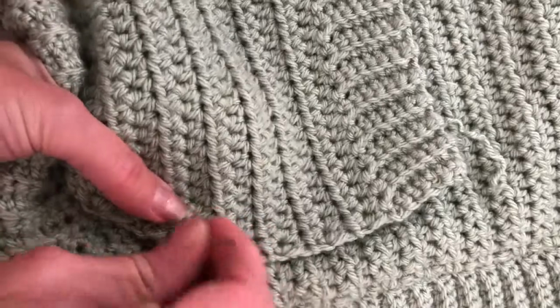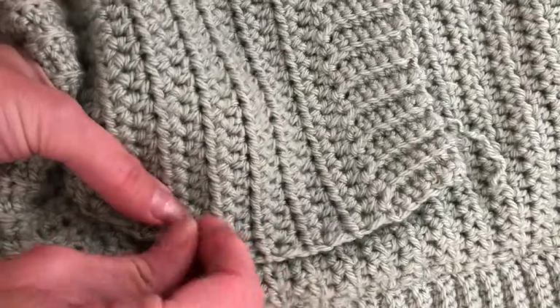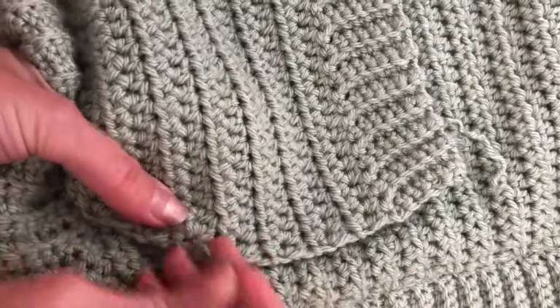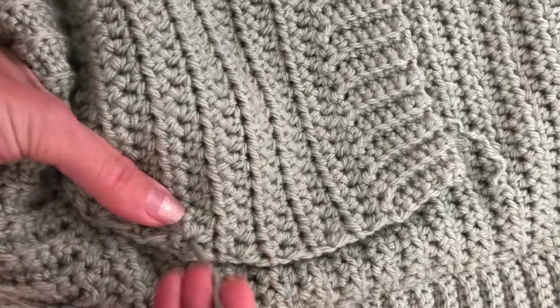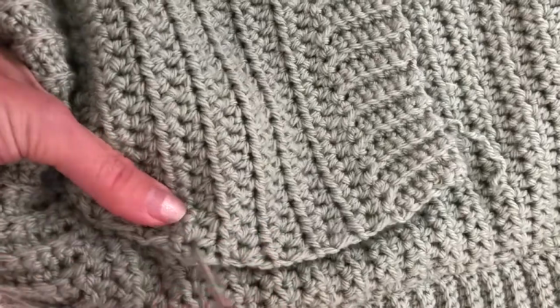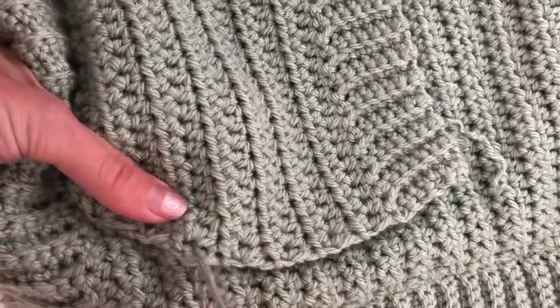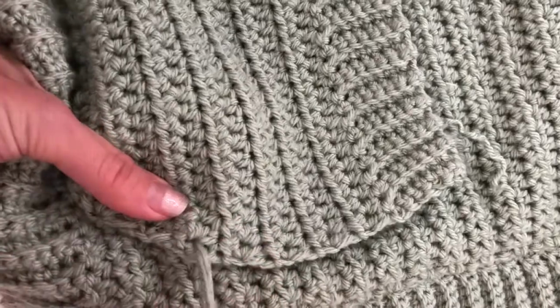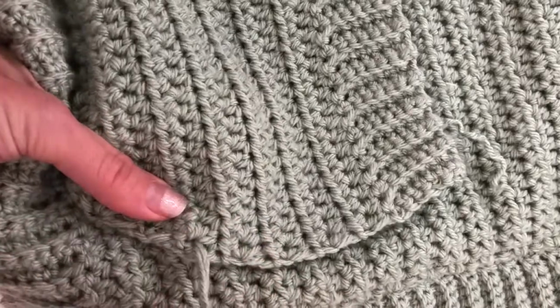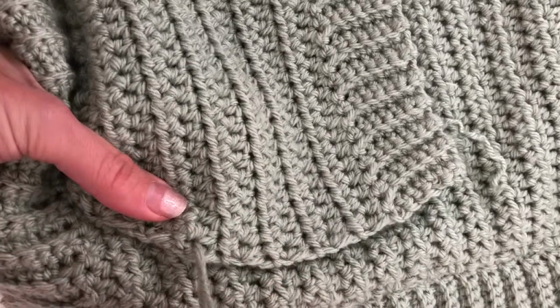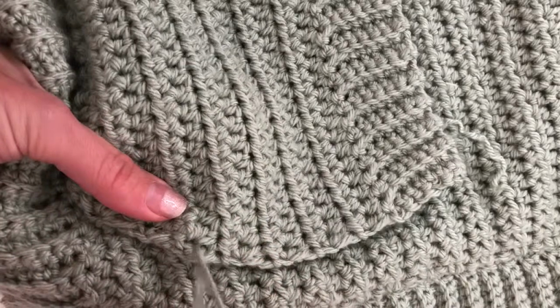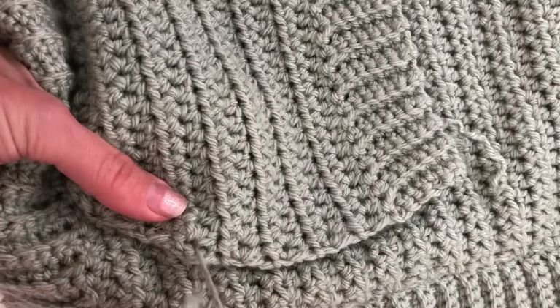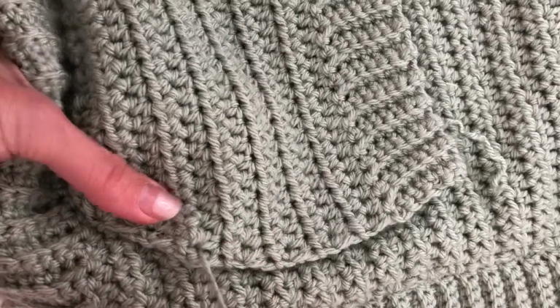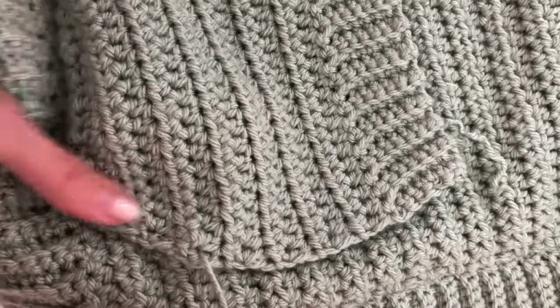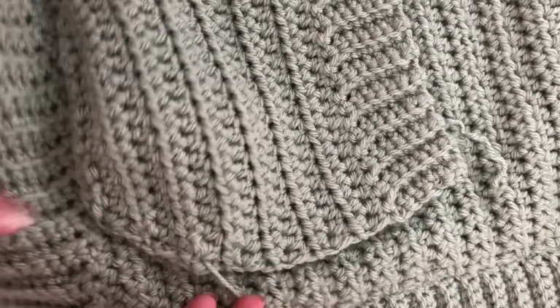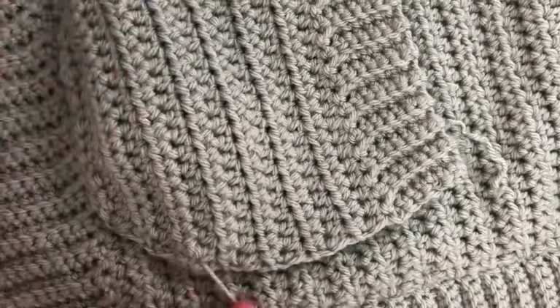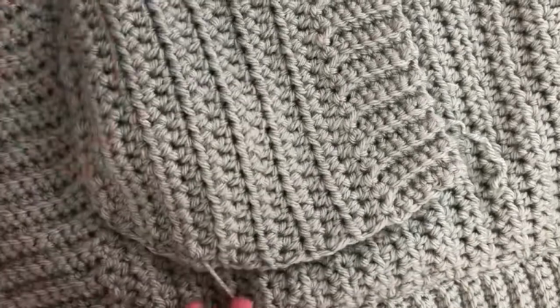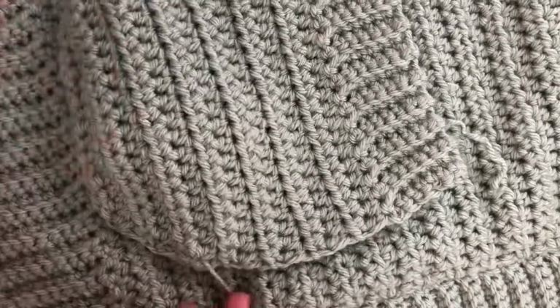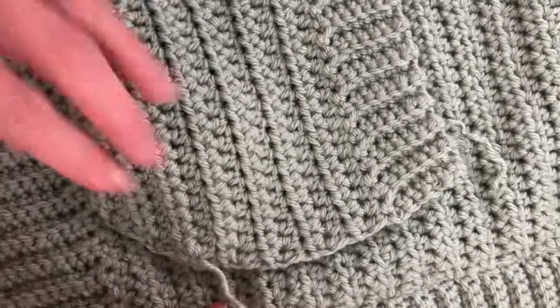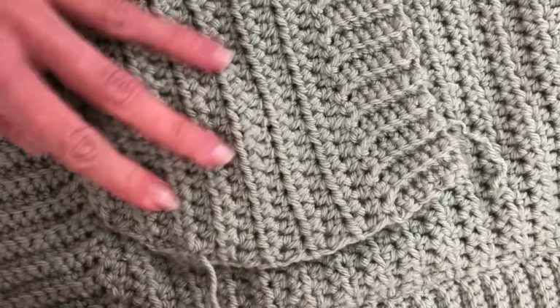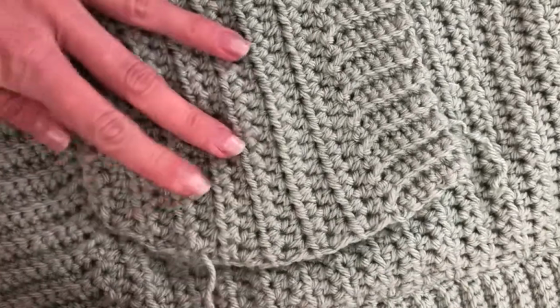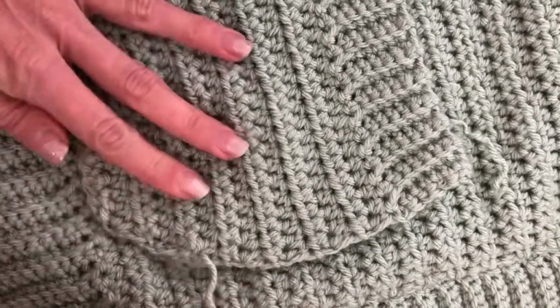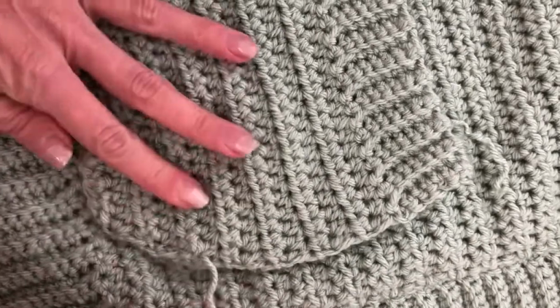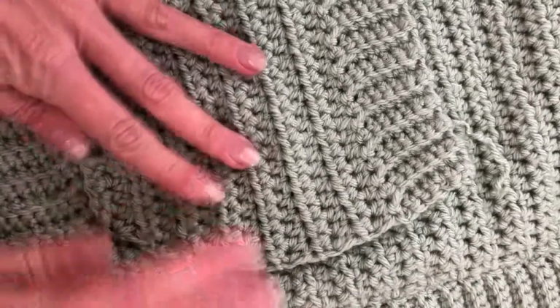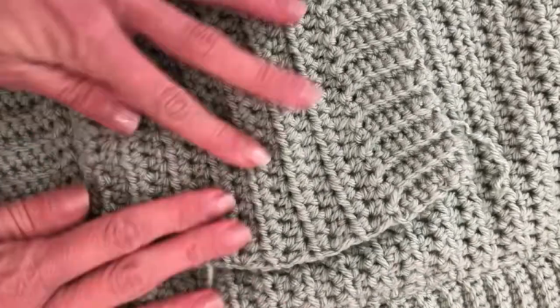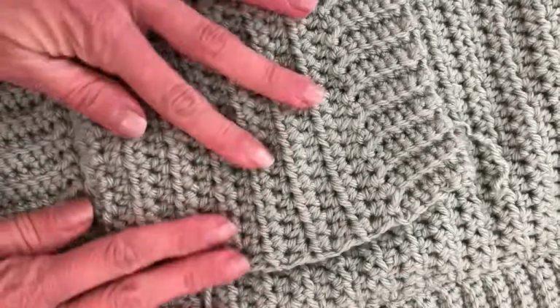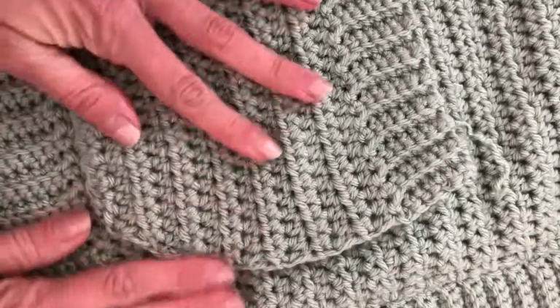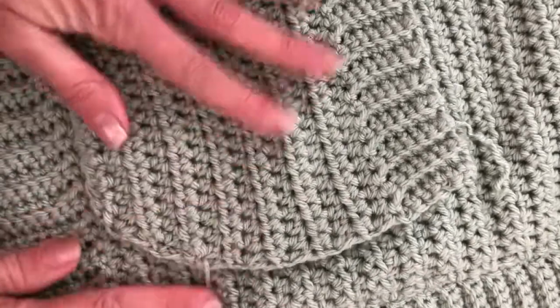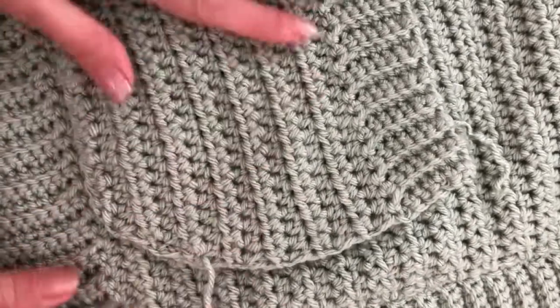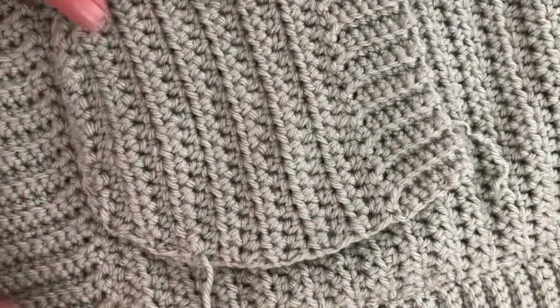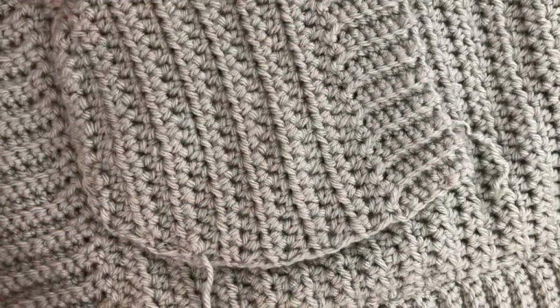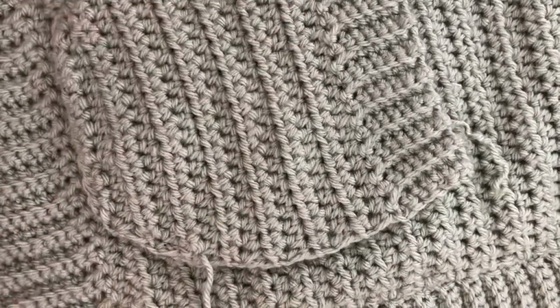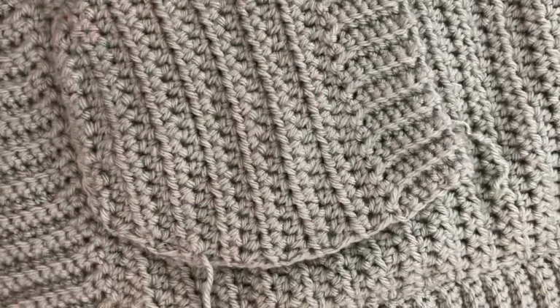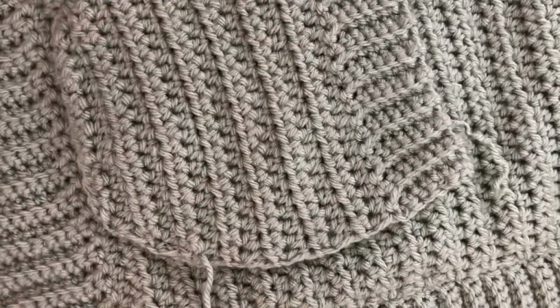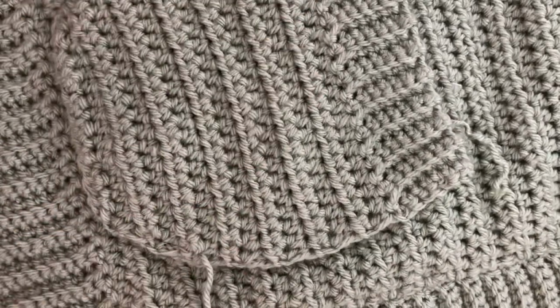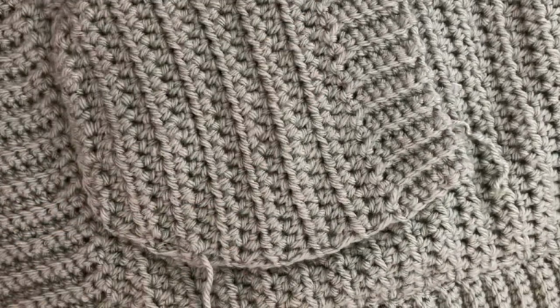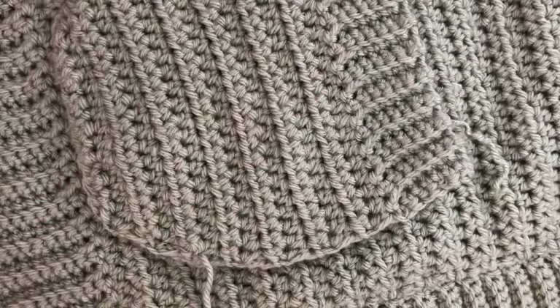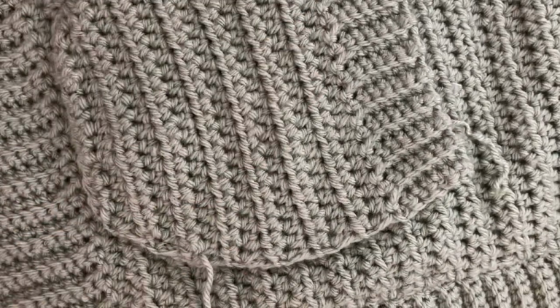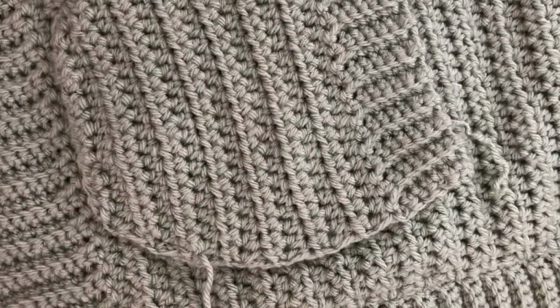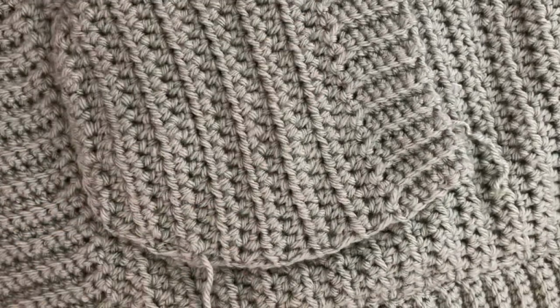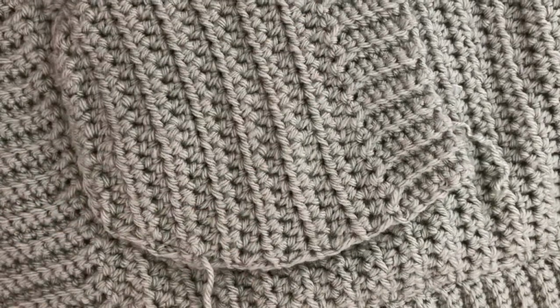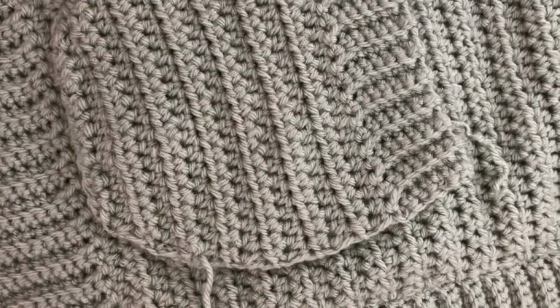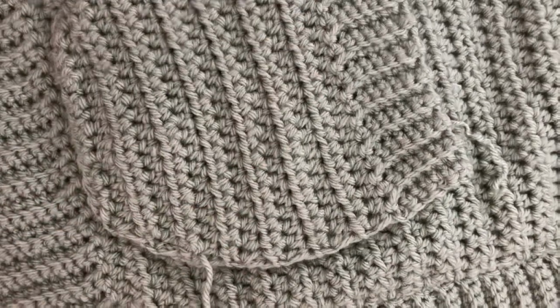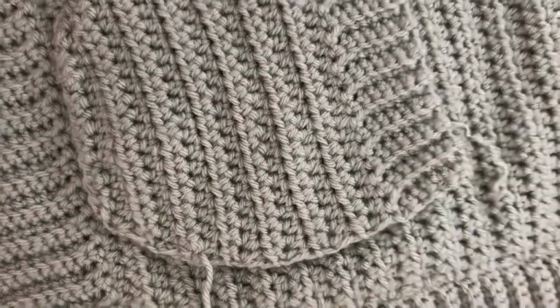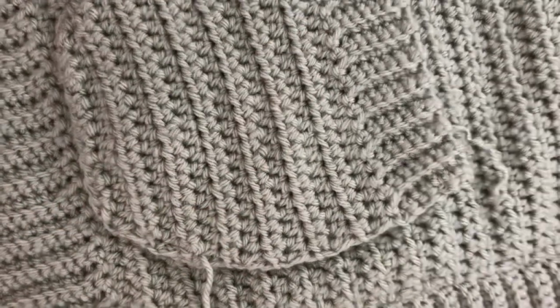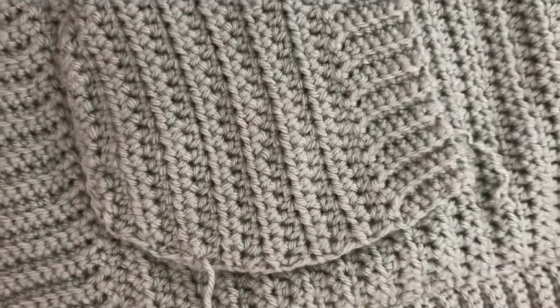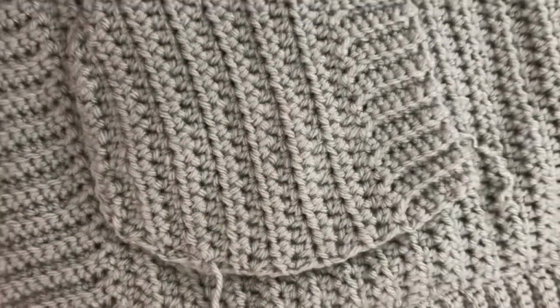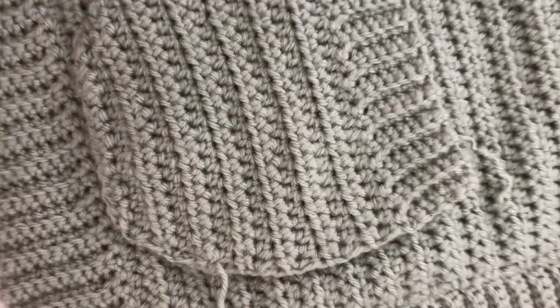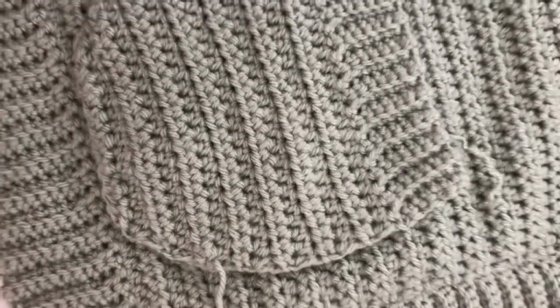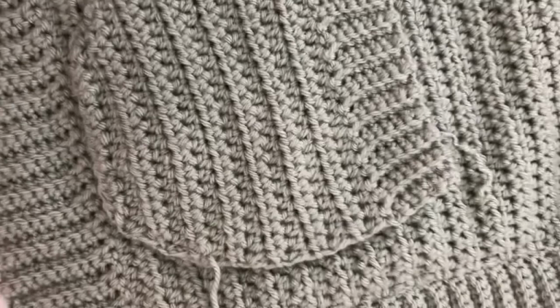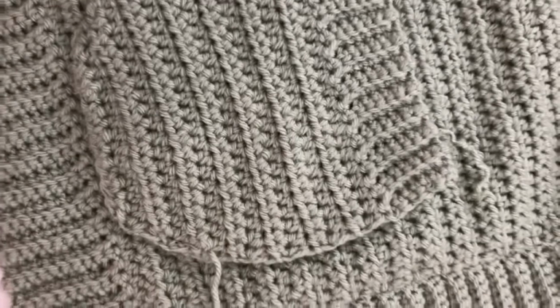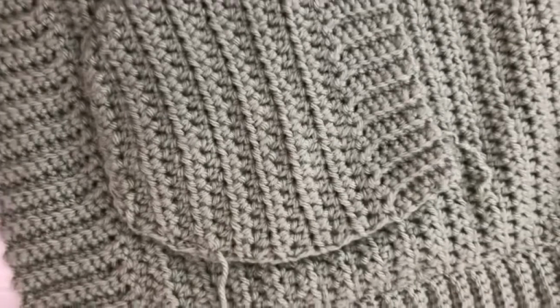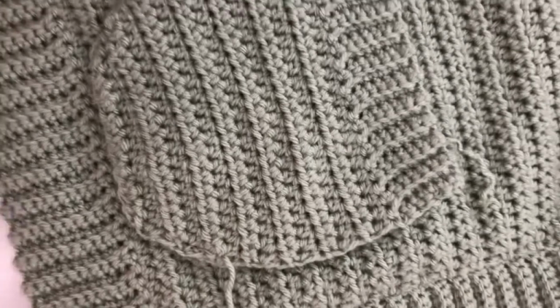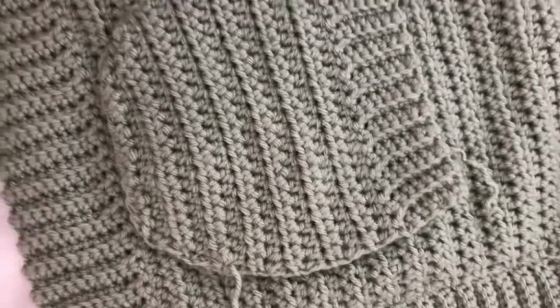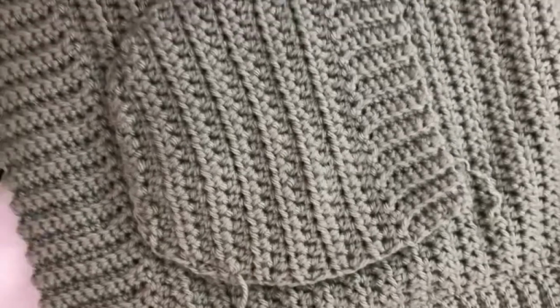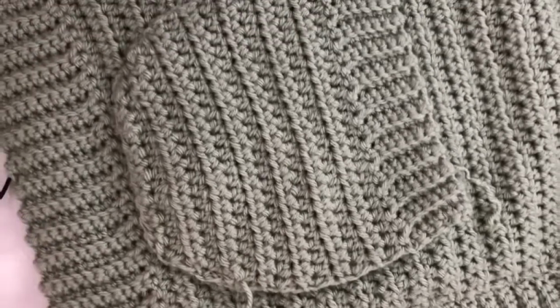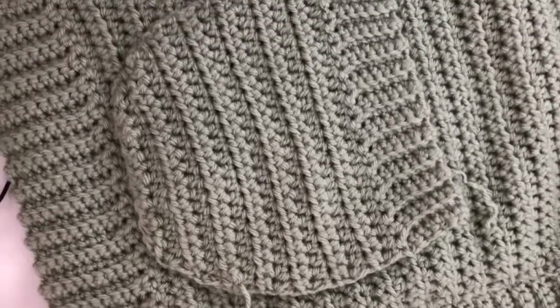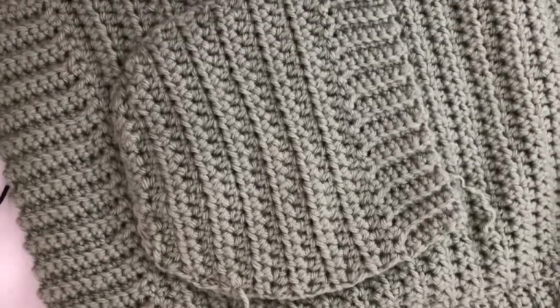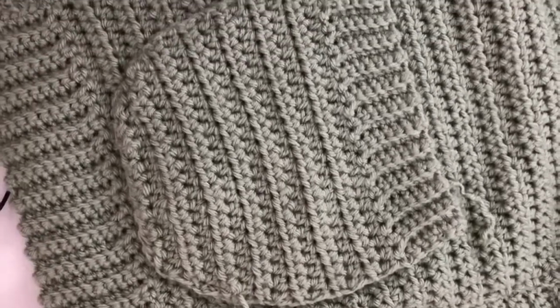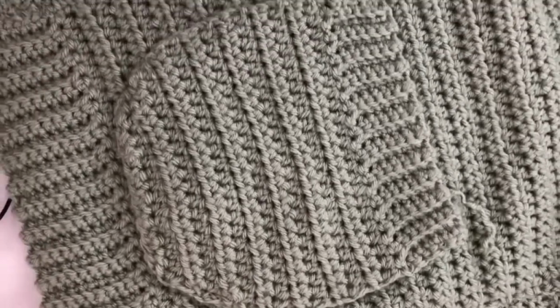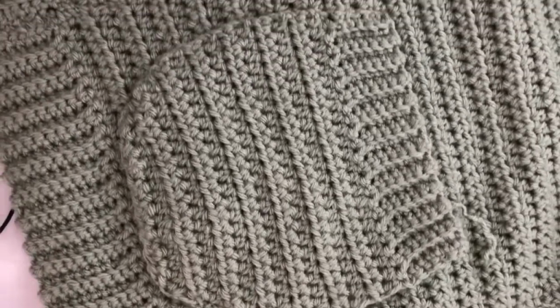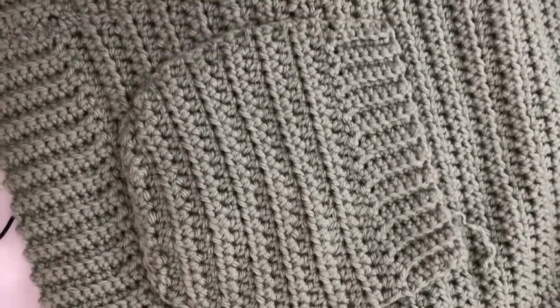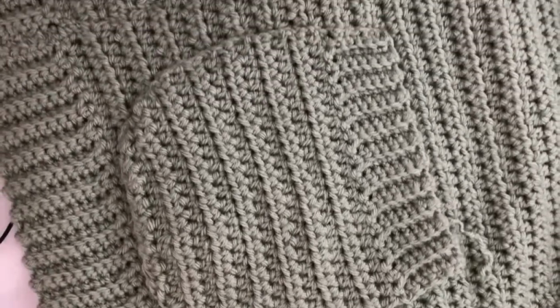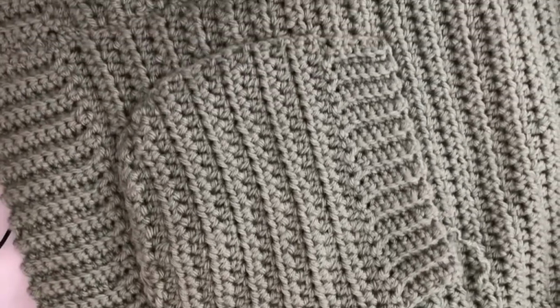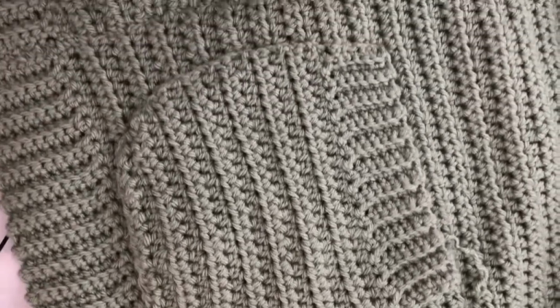A really simple but effective way of sewing on your pocket.